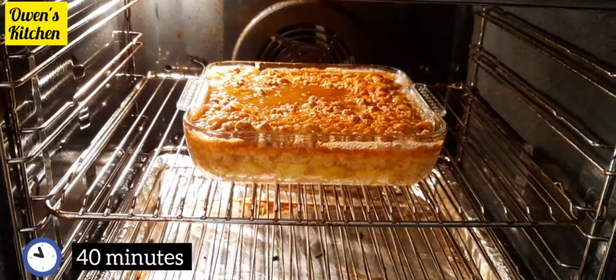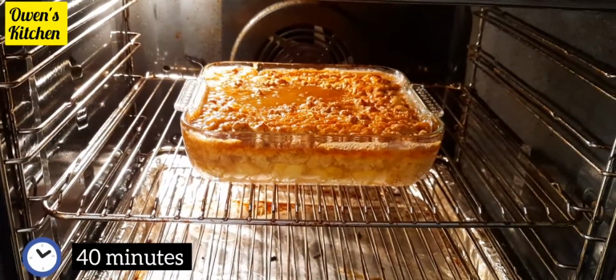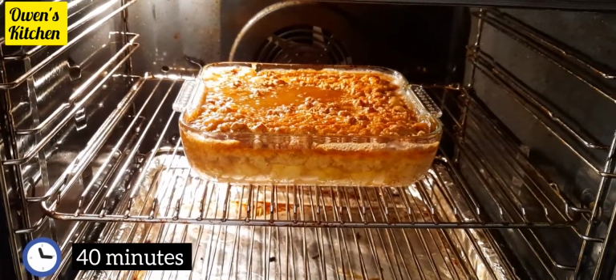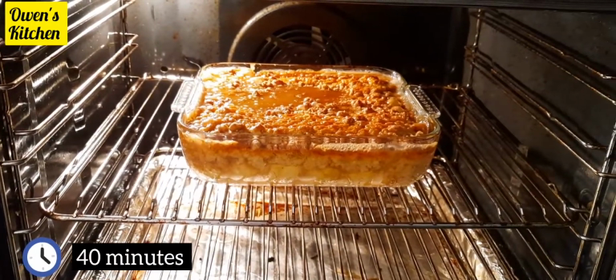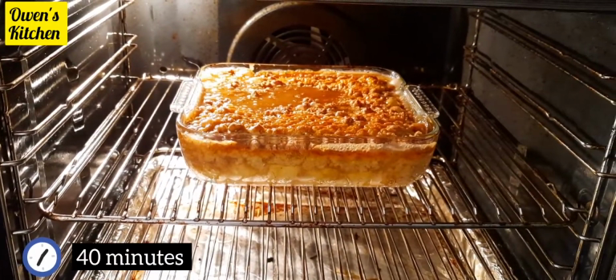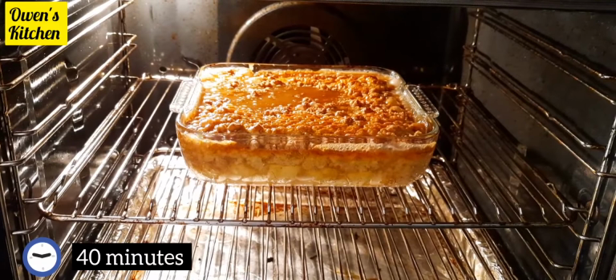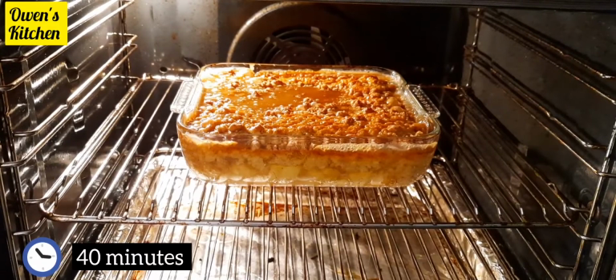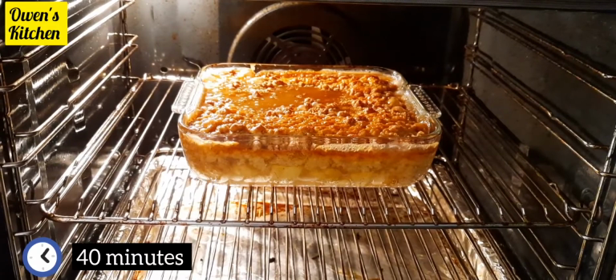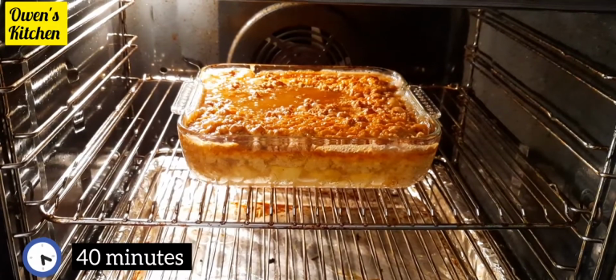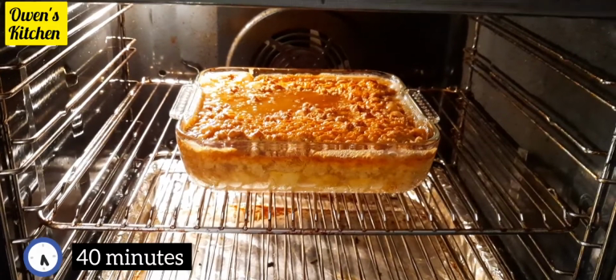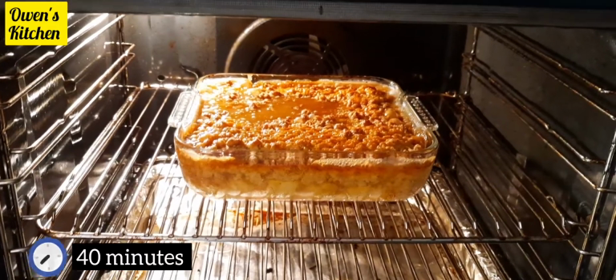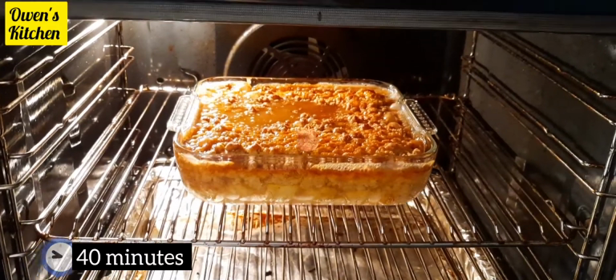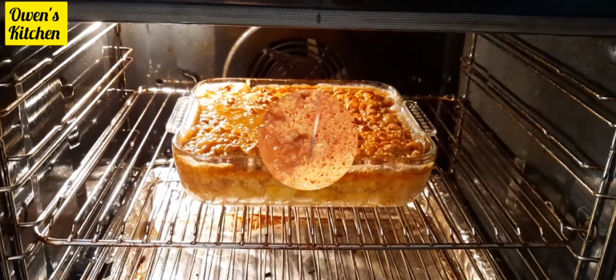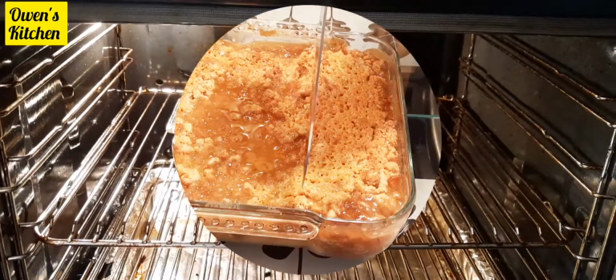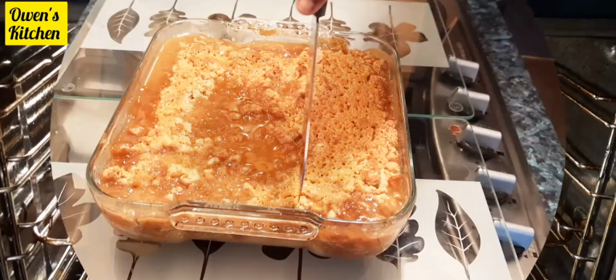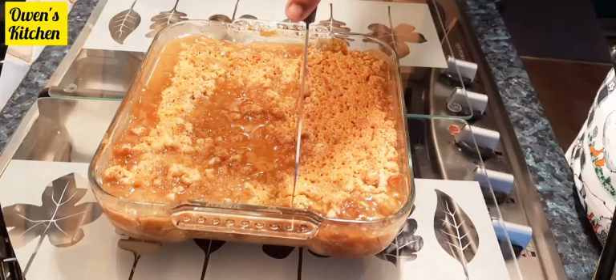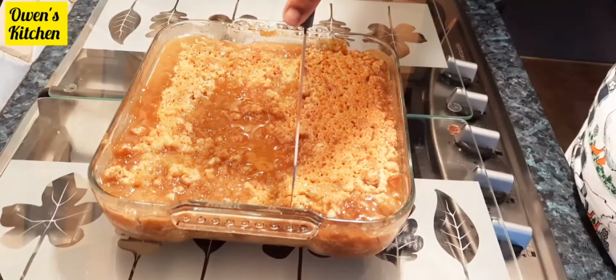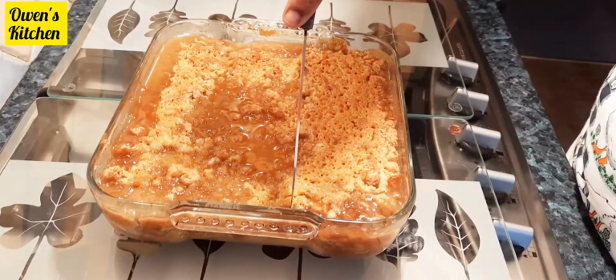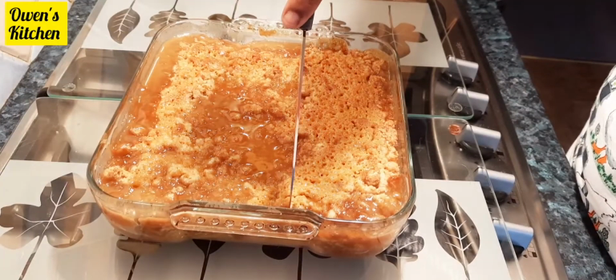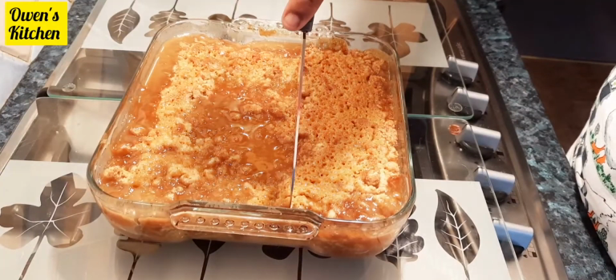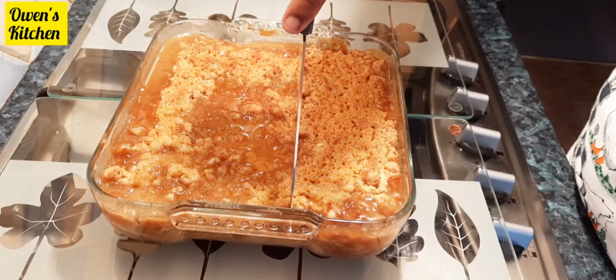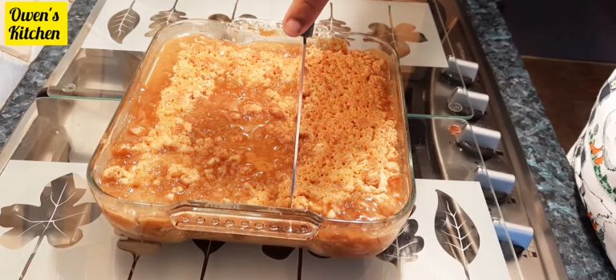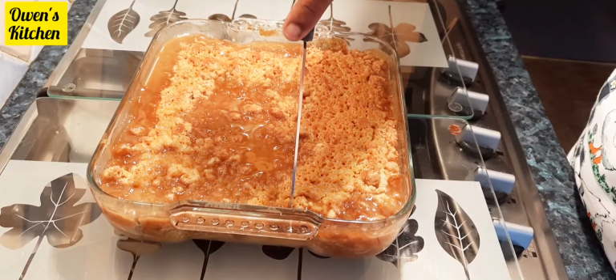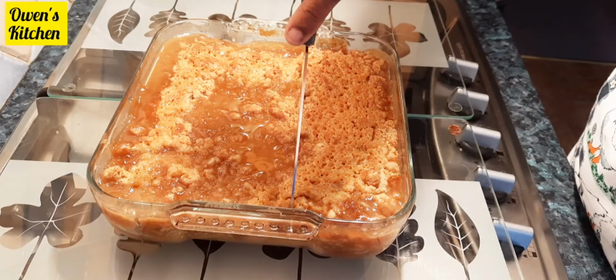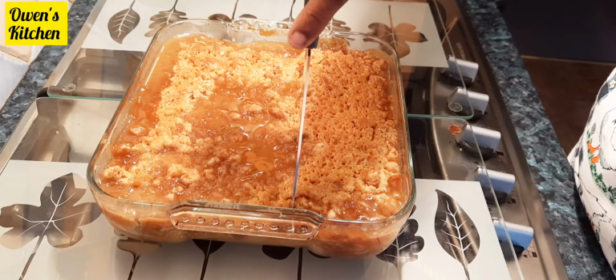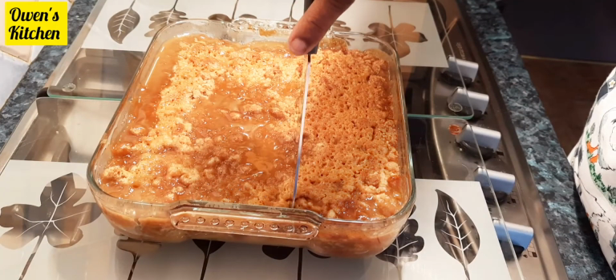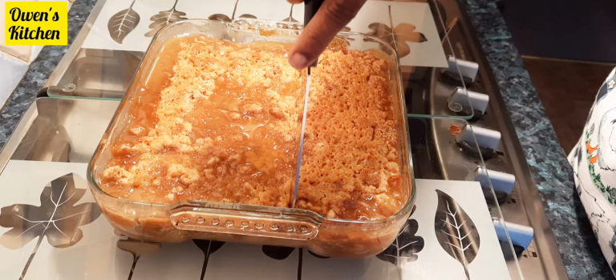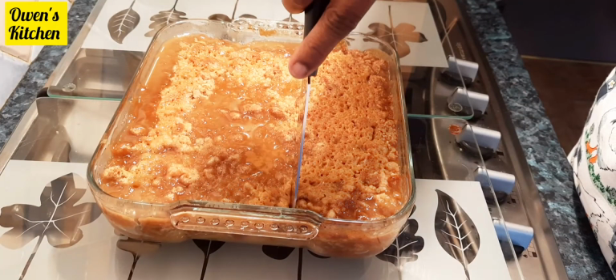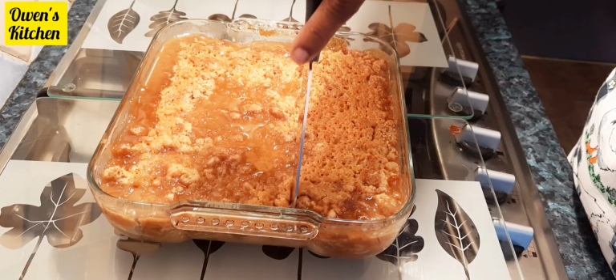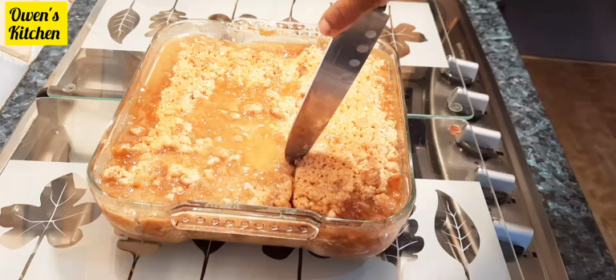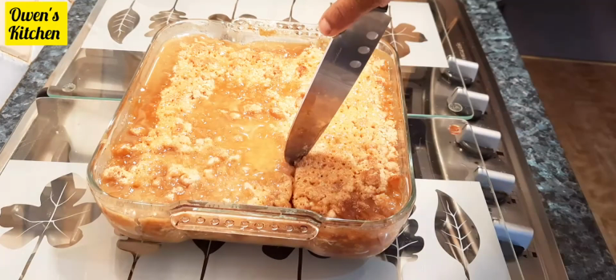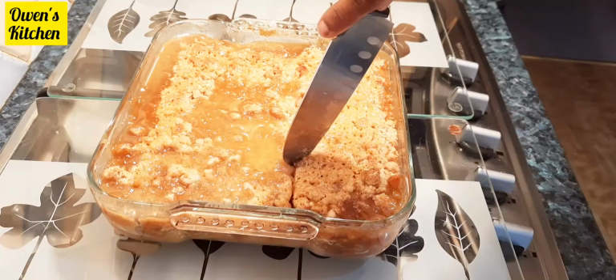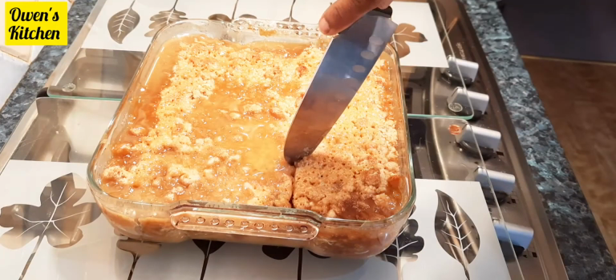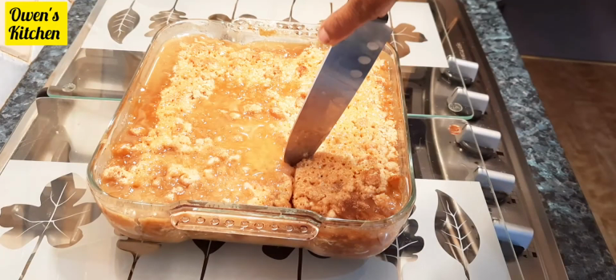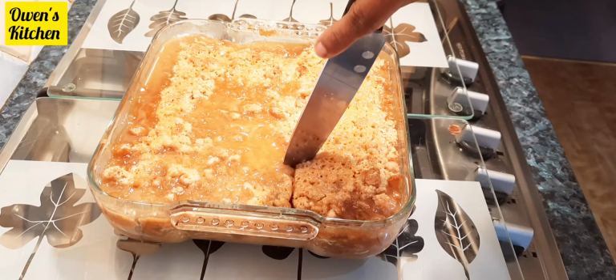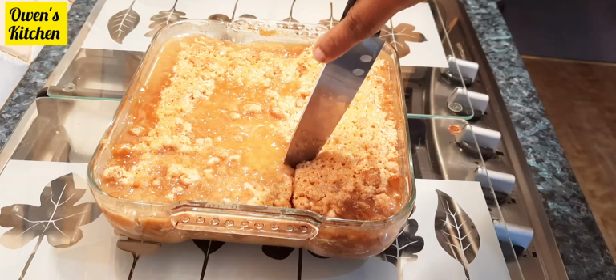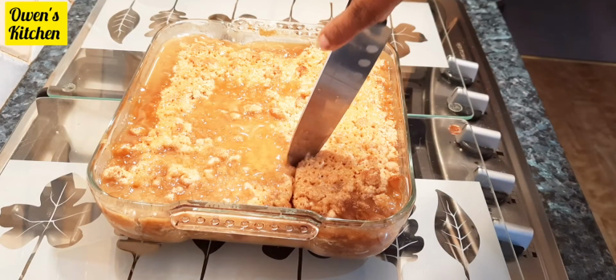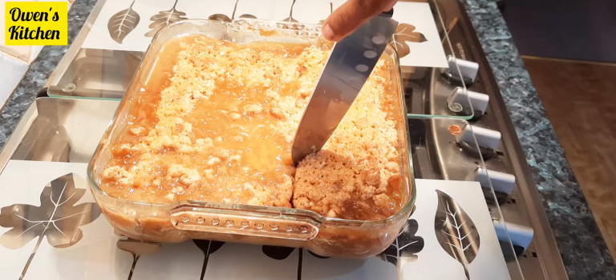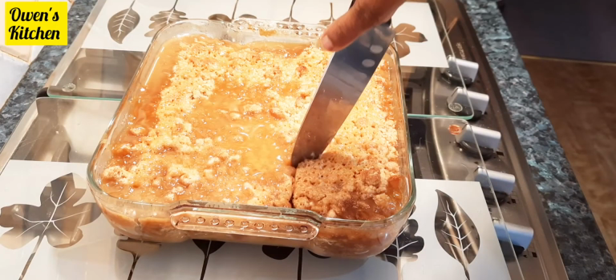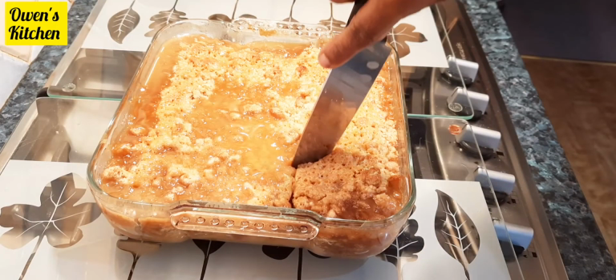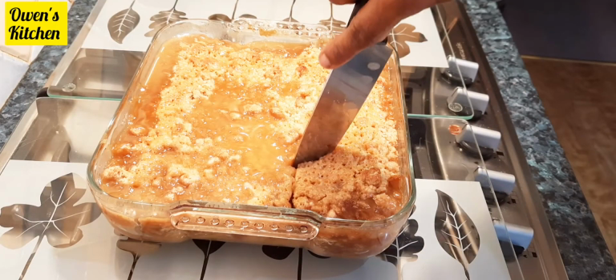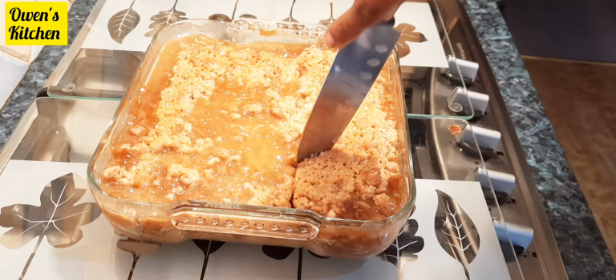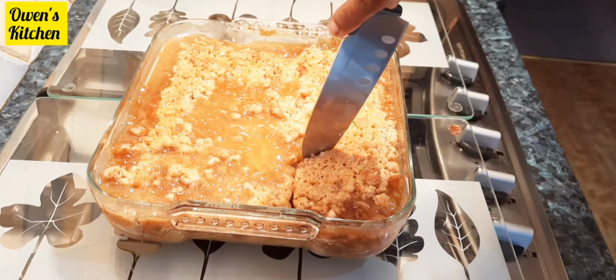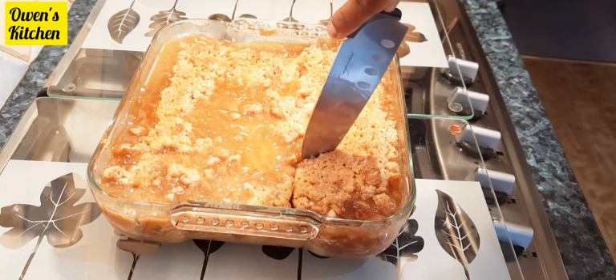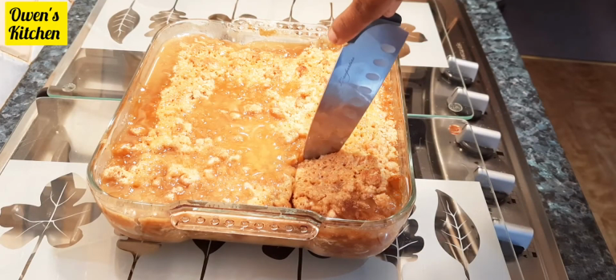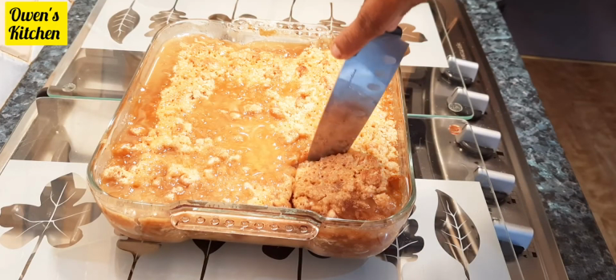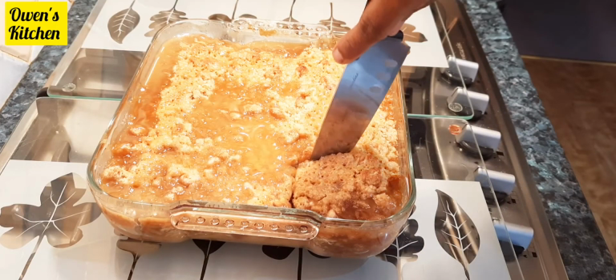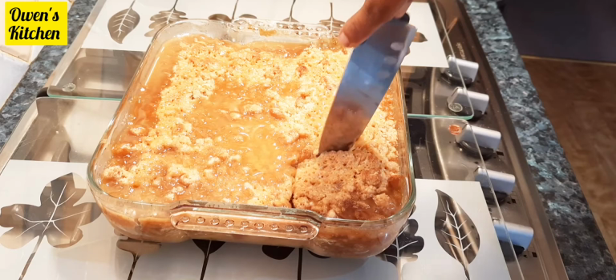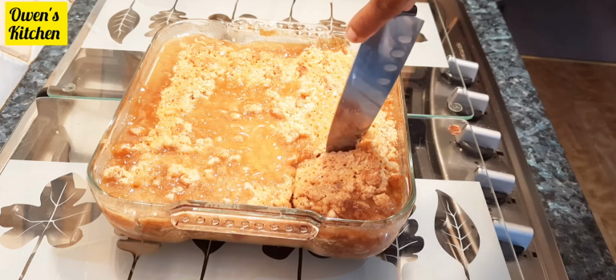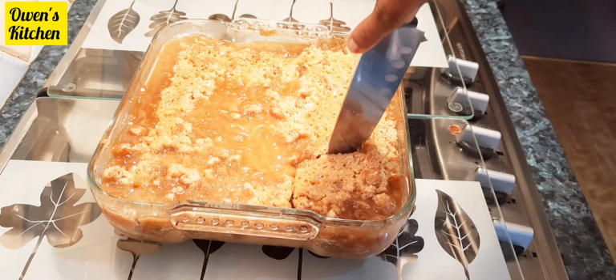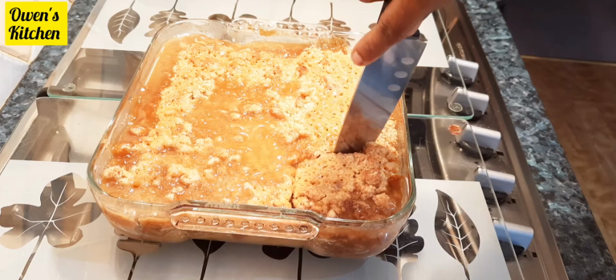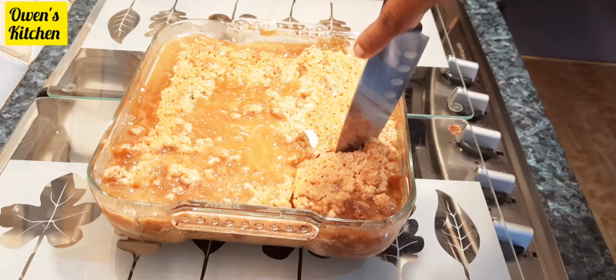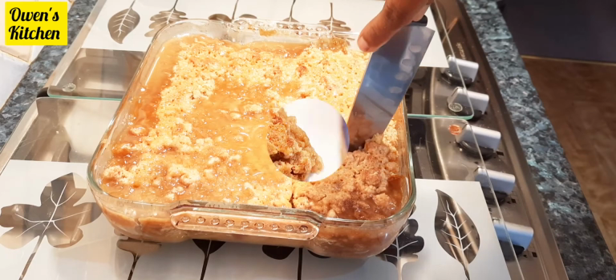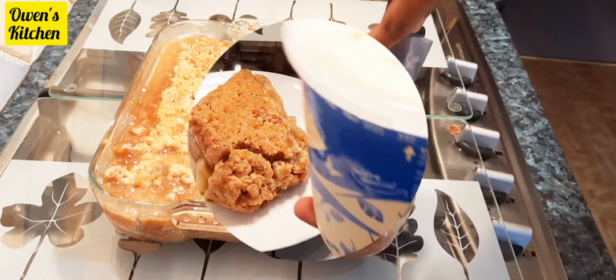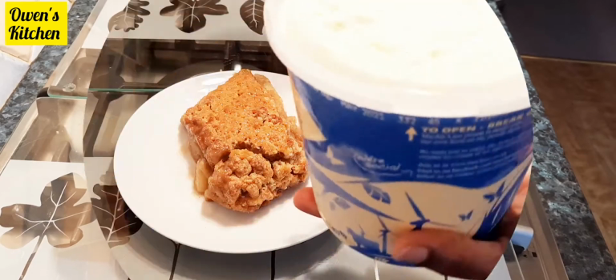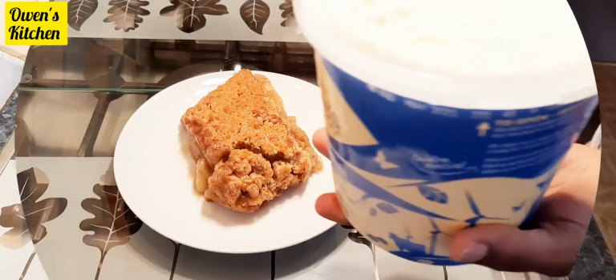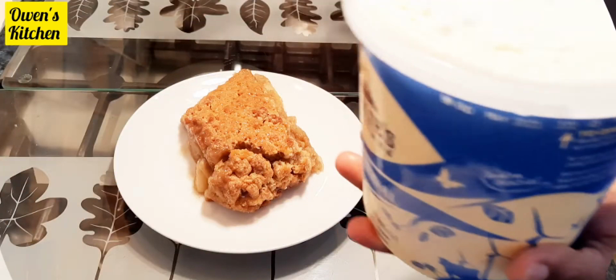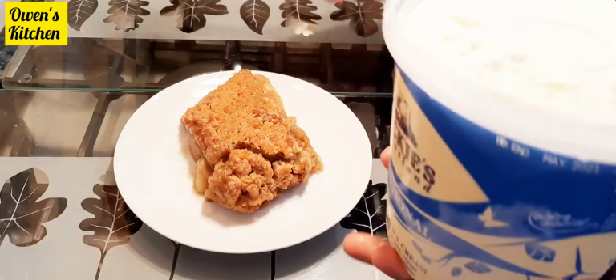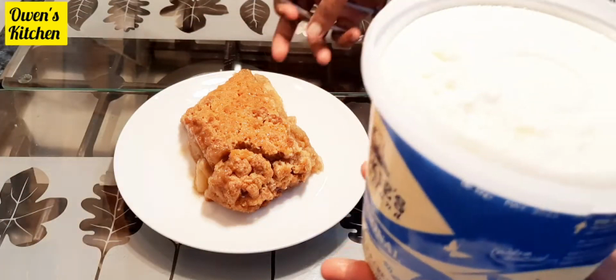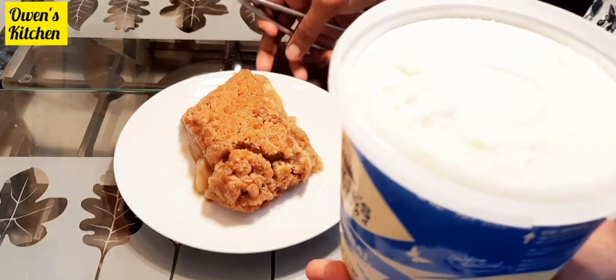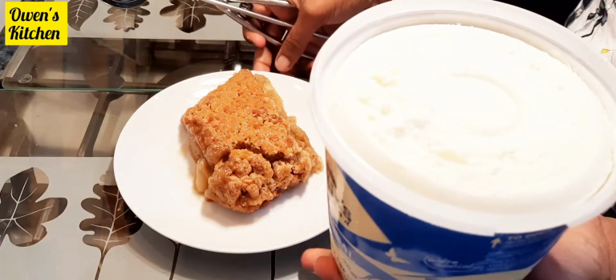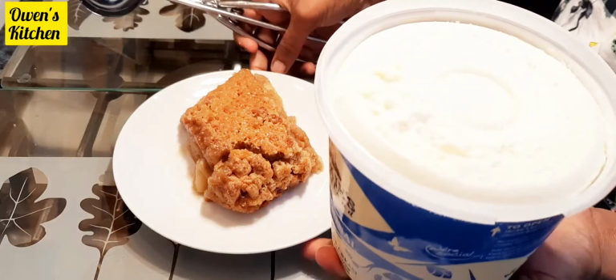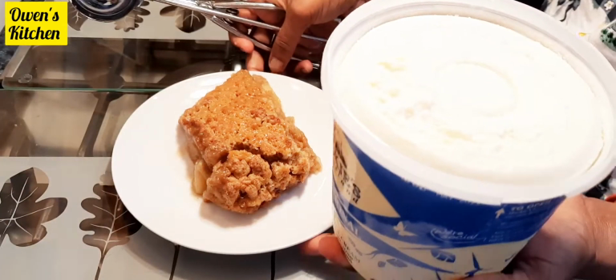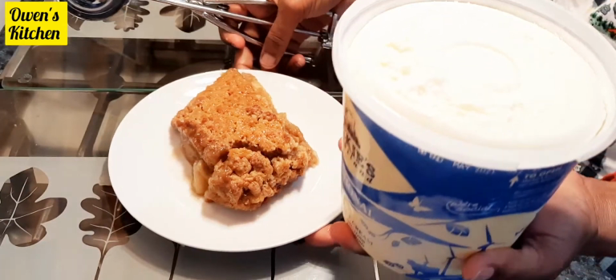This is done! I love to serve this with a scoop of ice cream, or if you want, you can serve it with some custard.